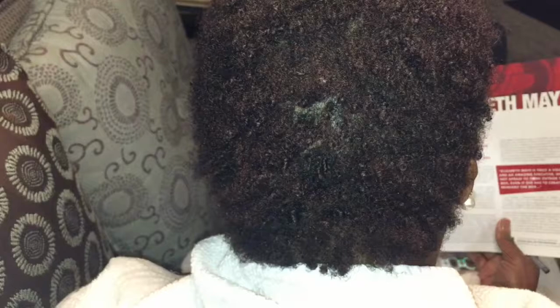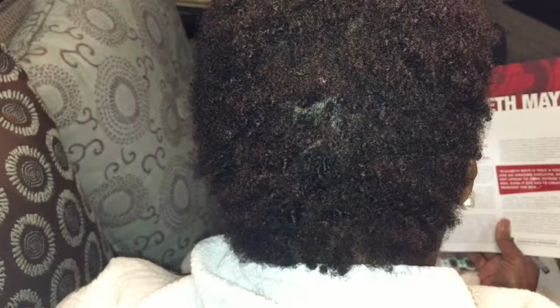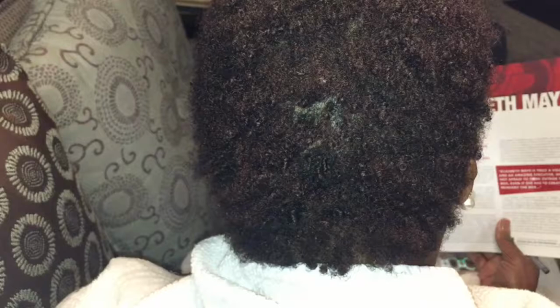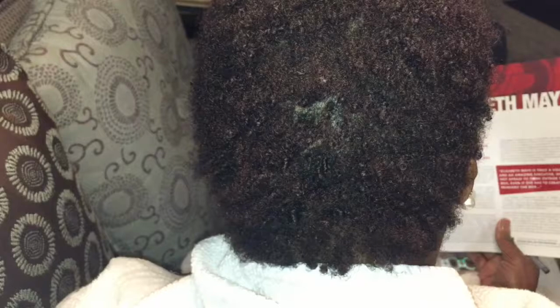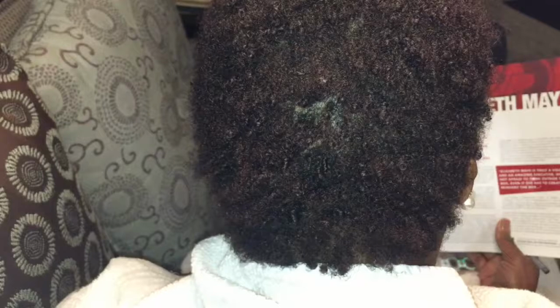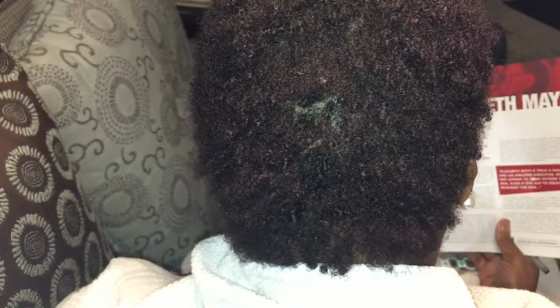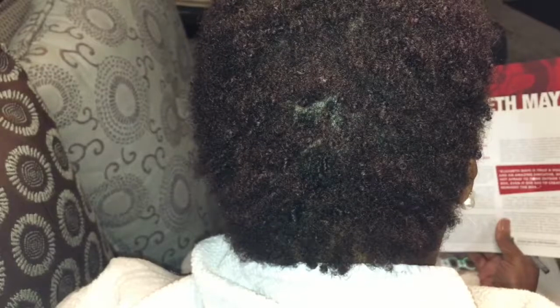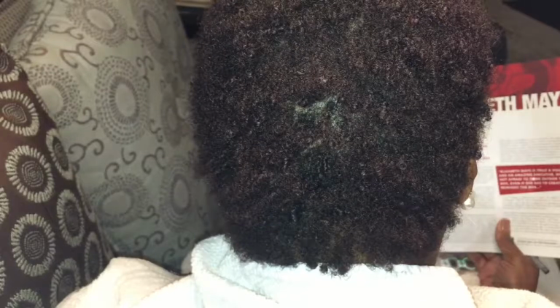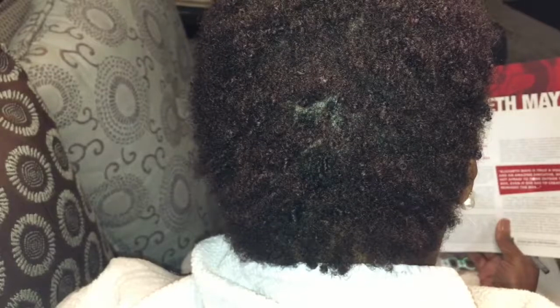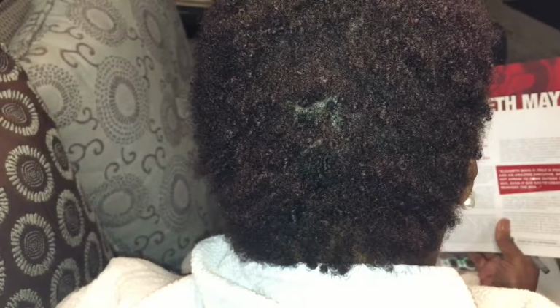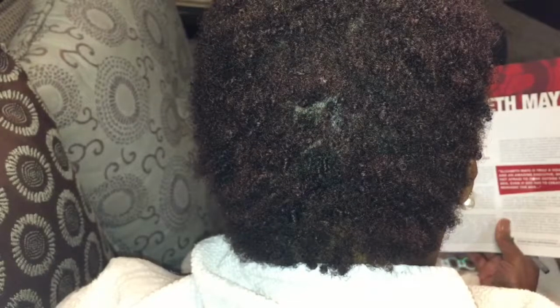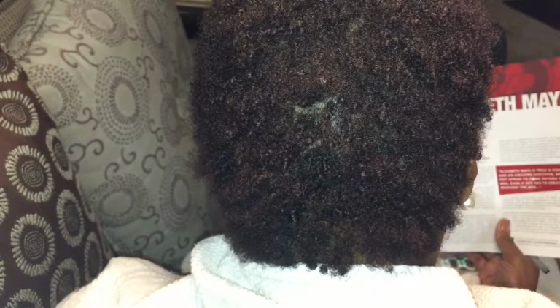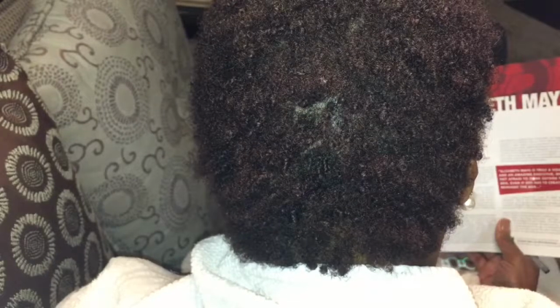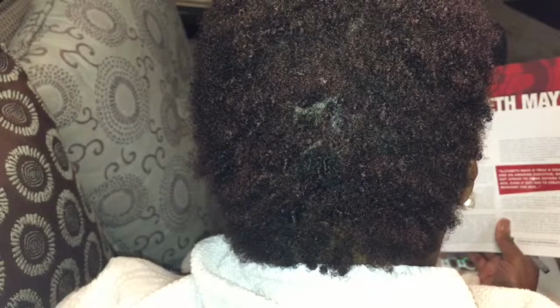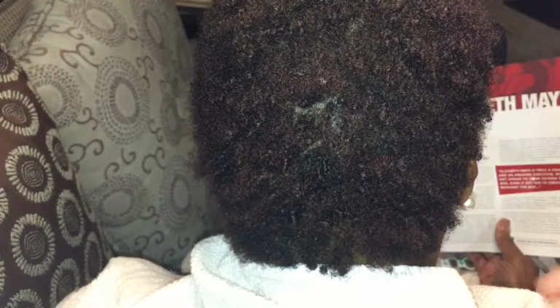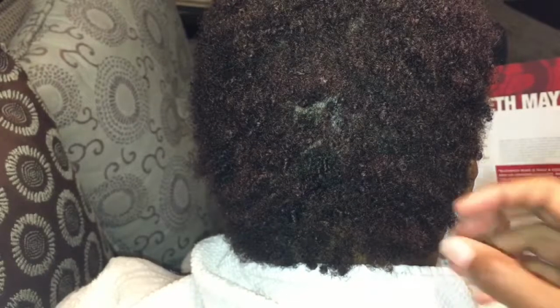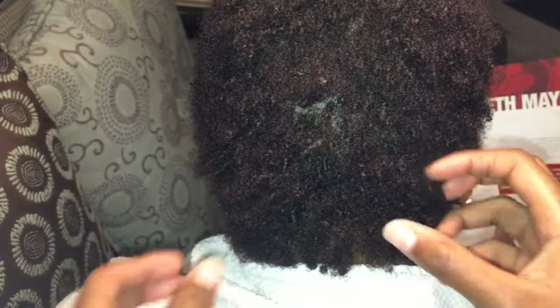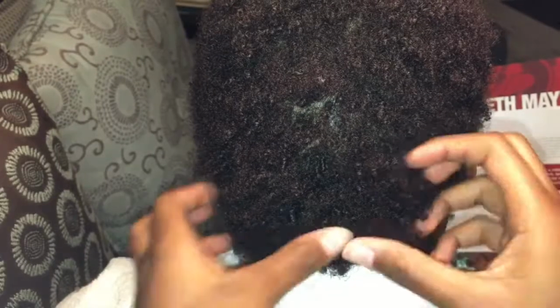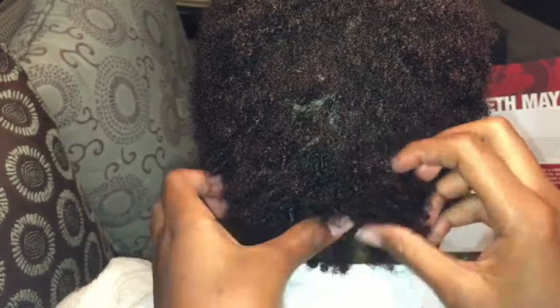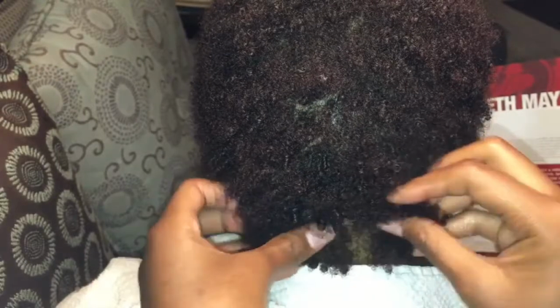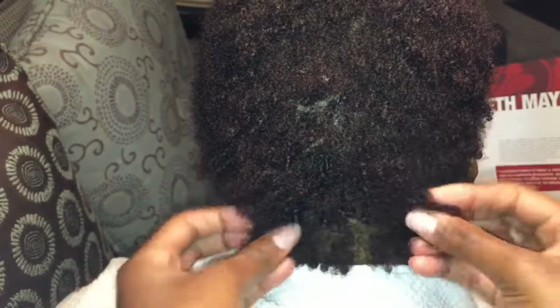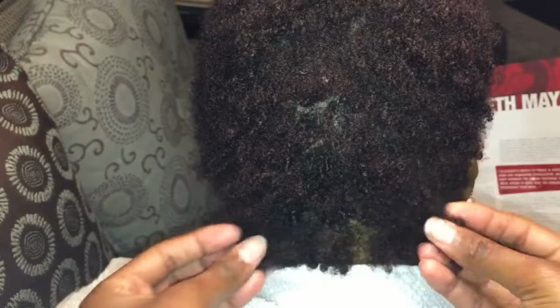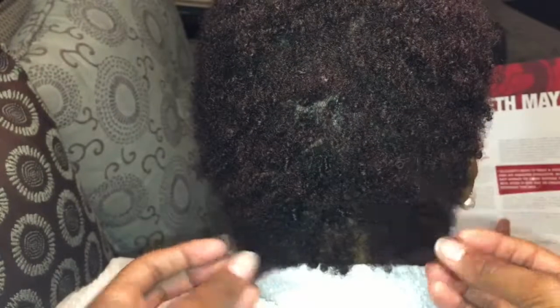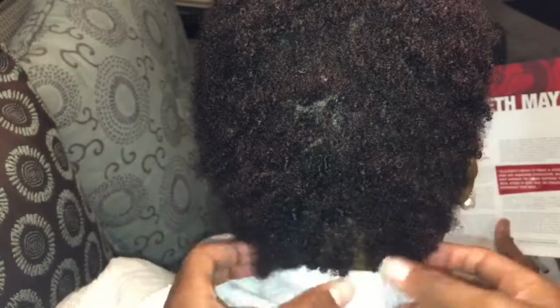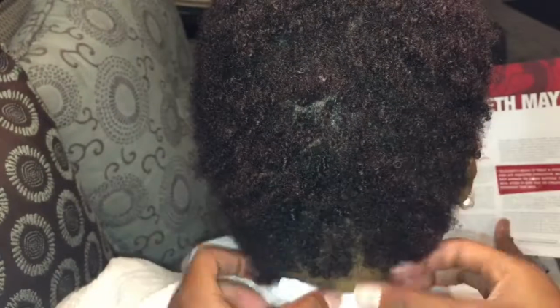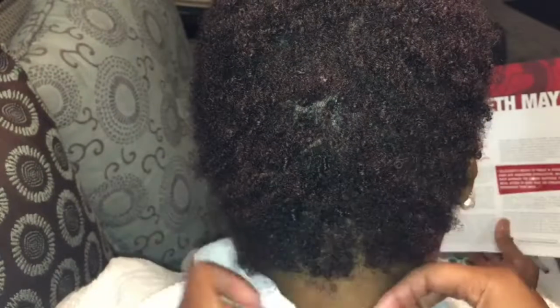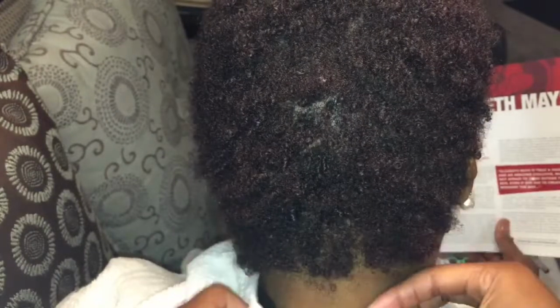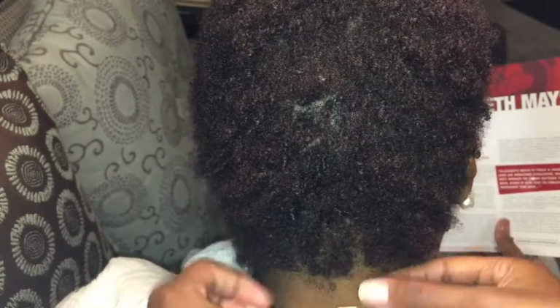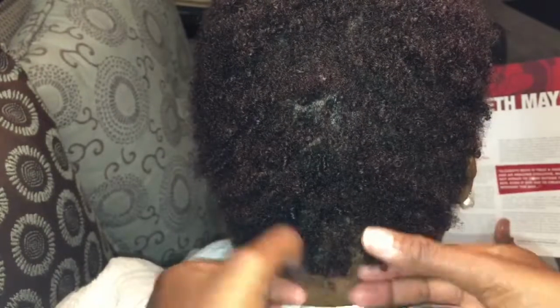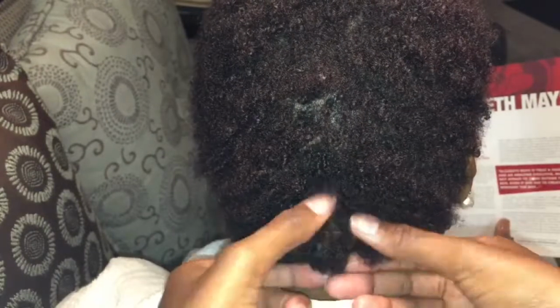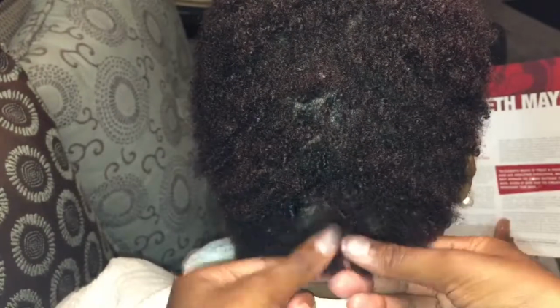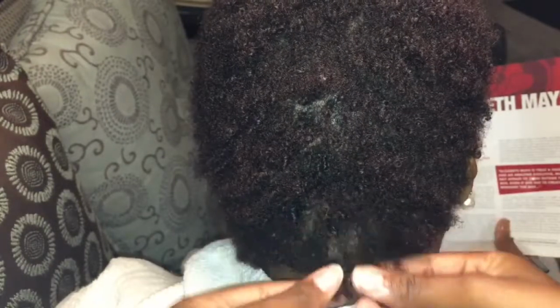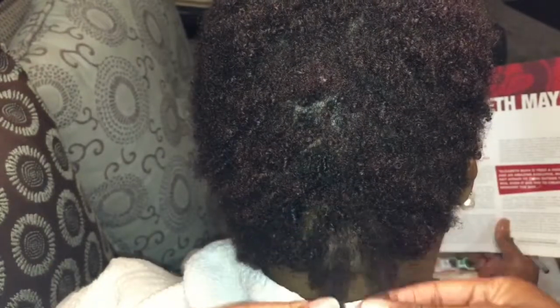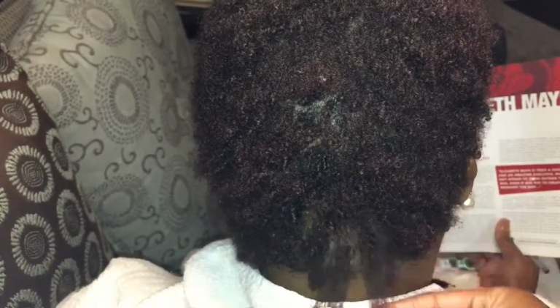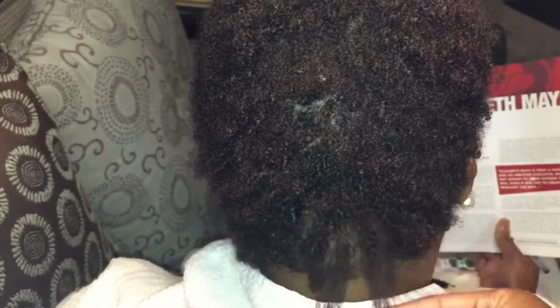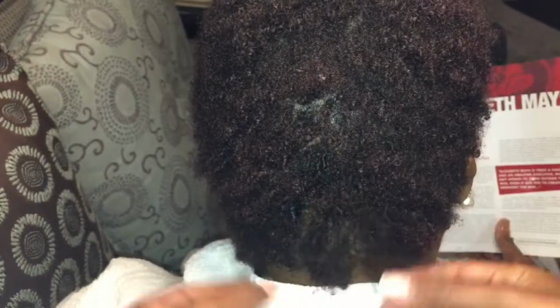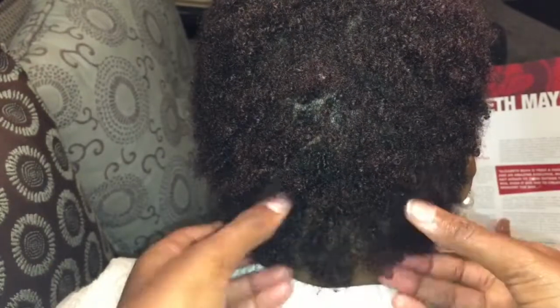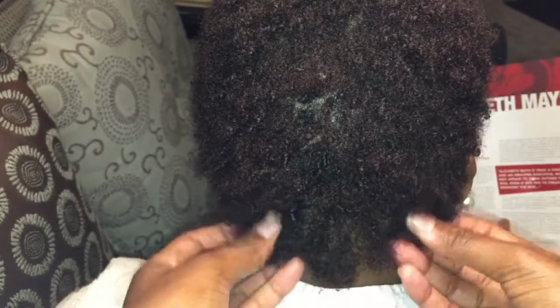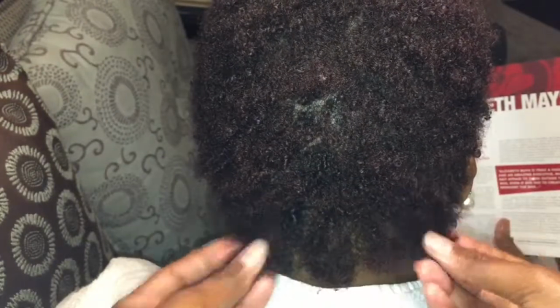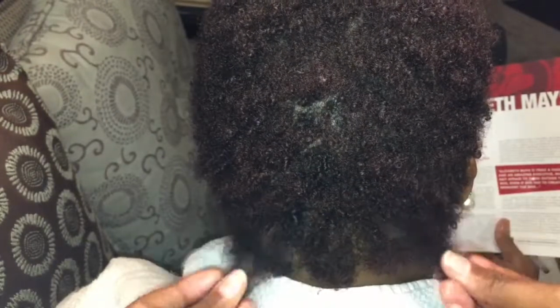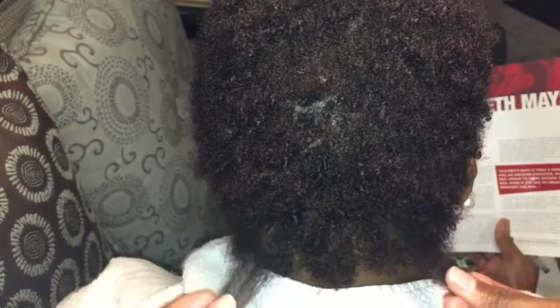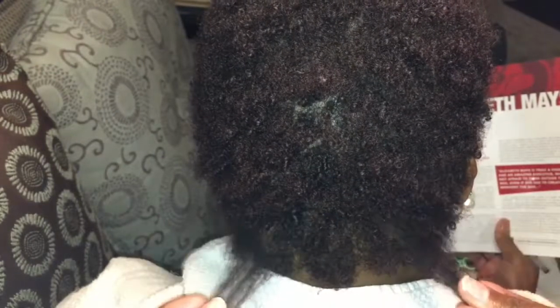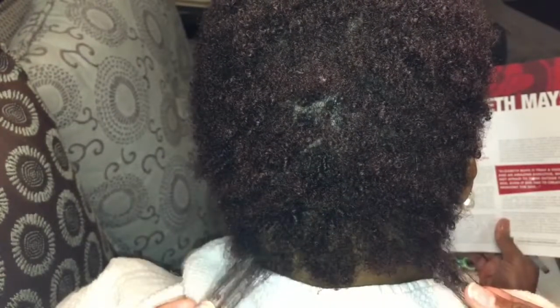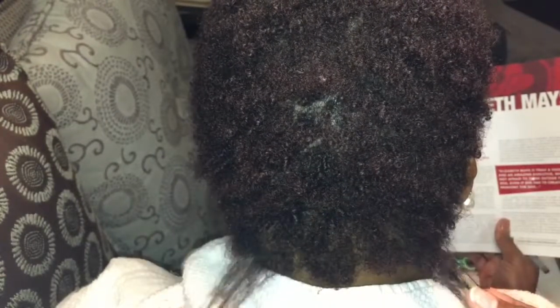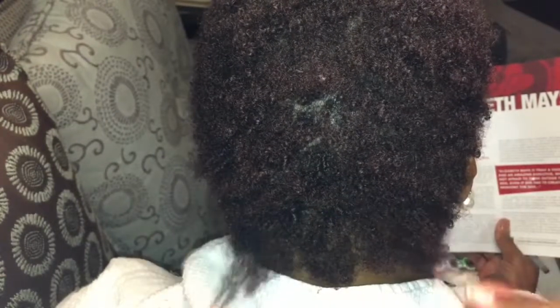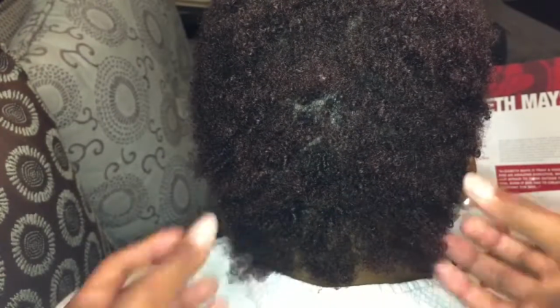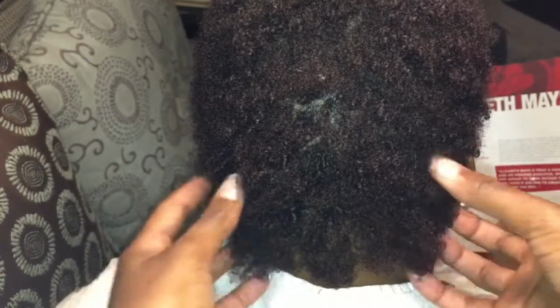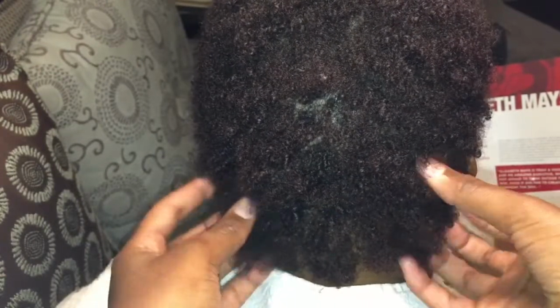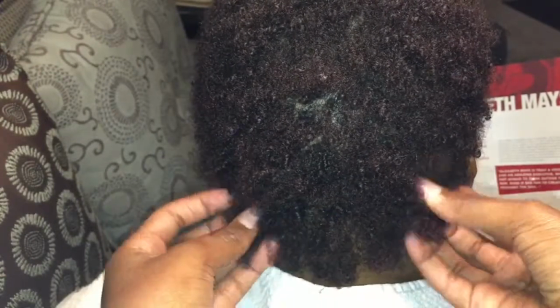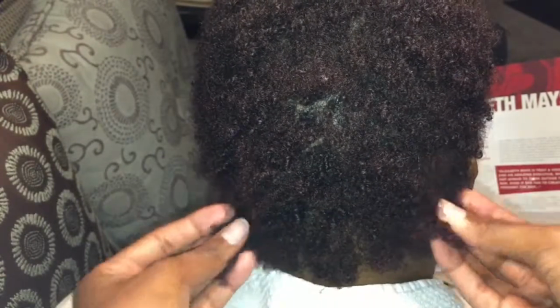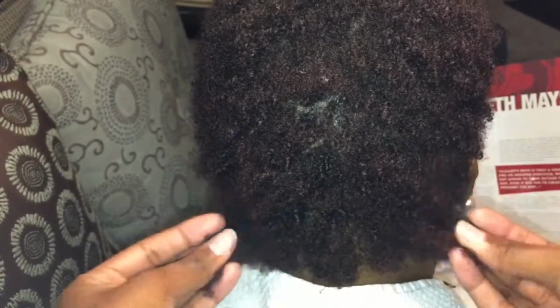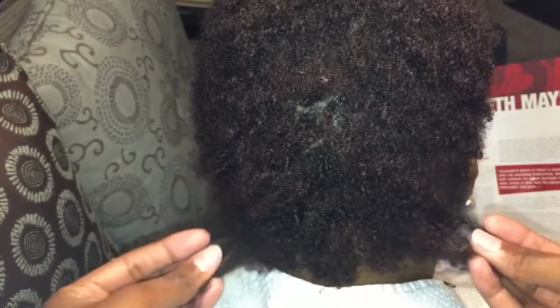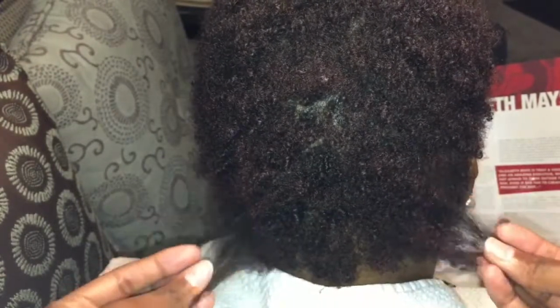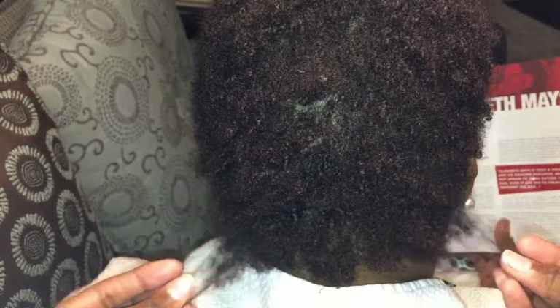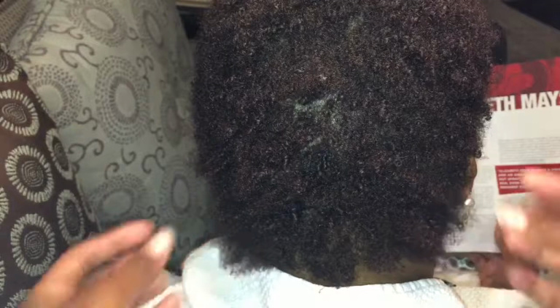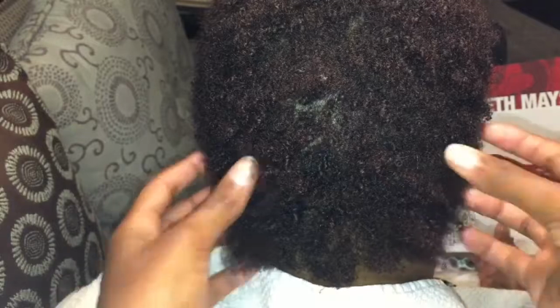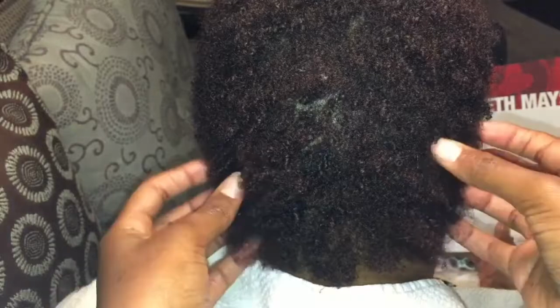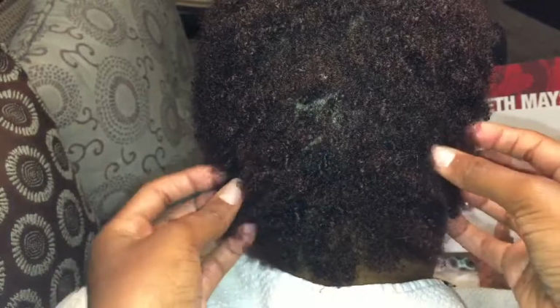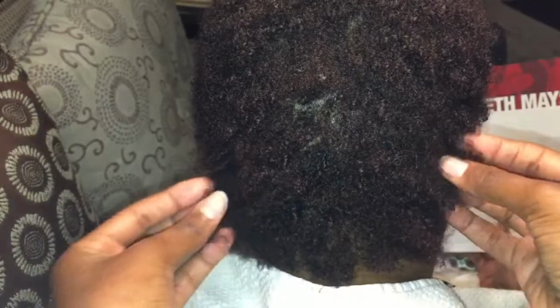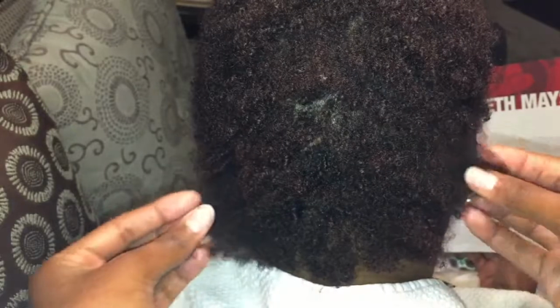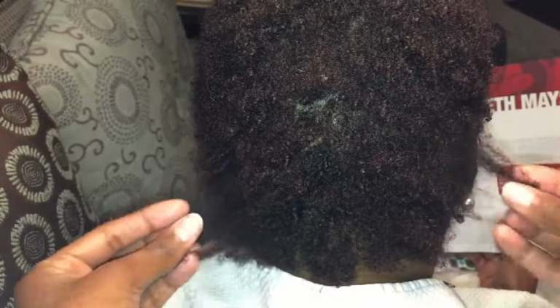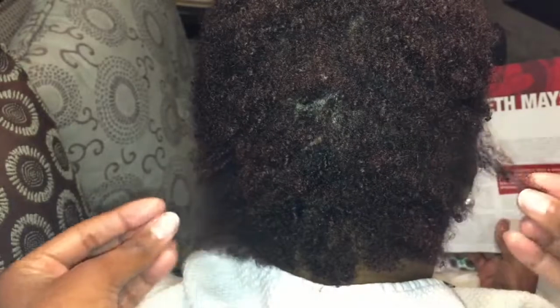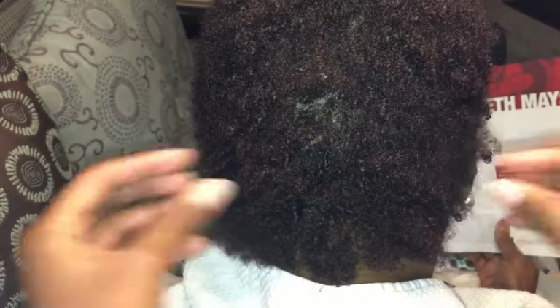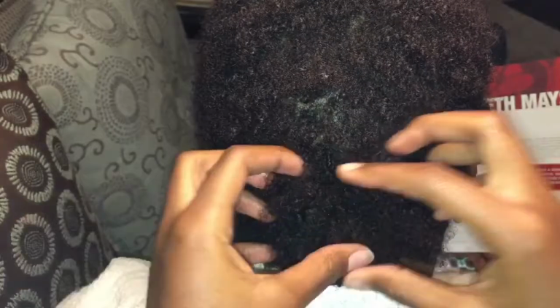Hey guys, and welcome back to my channel. If you're interested in seeing how I achieve comb coils, please continue to watch.